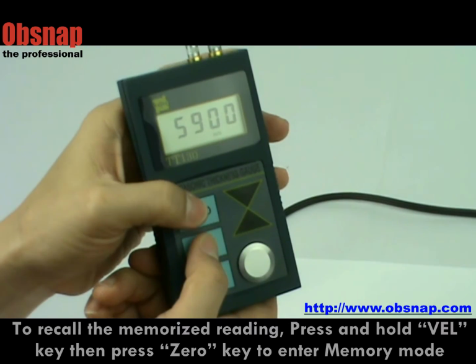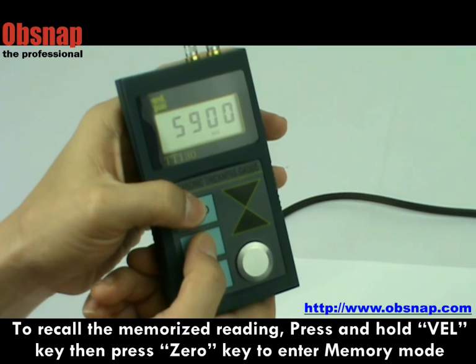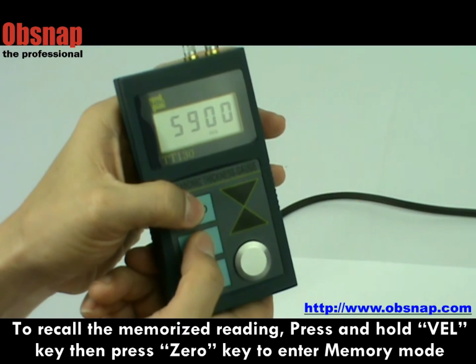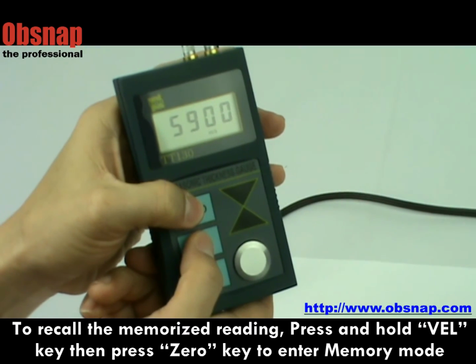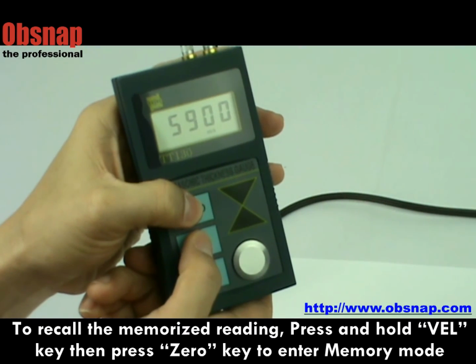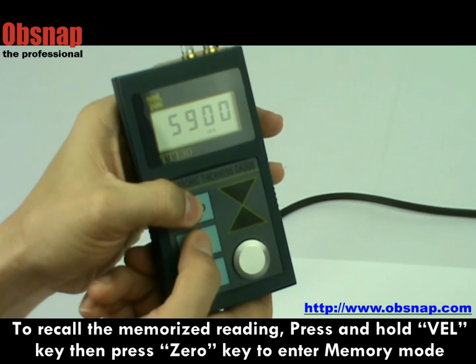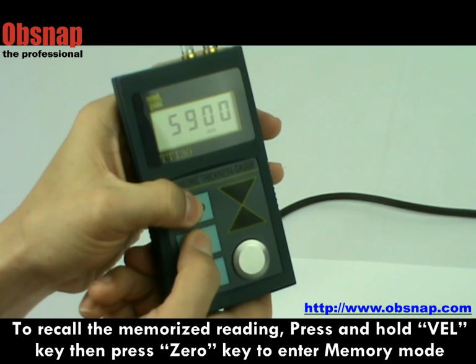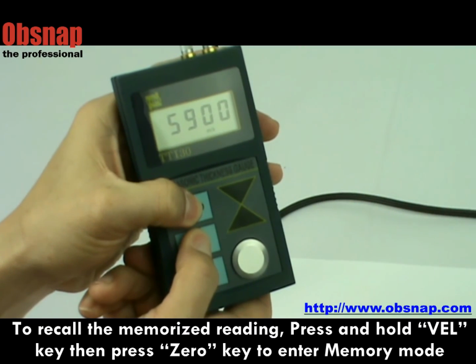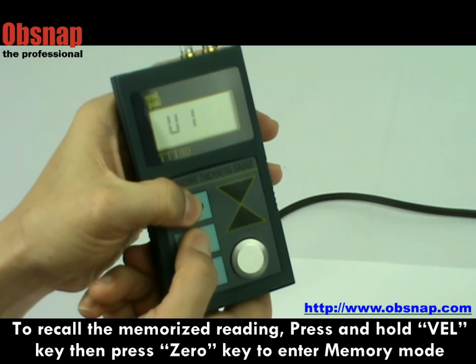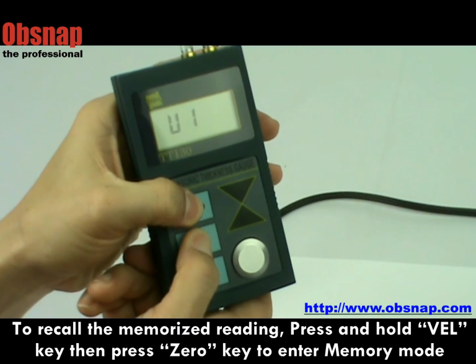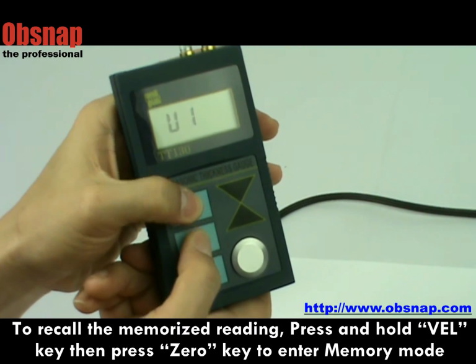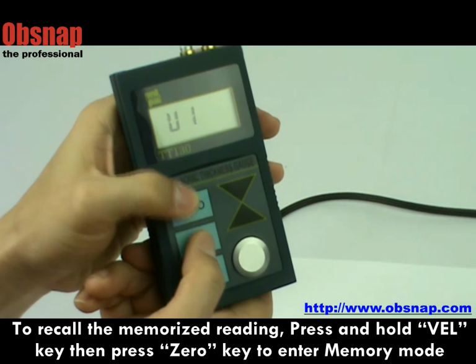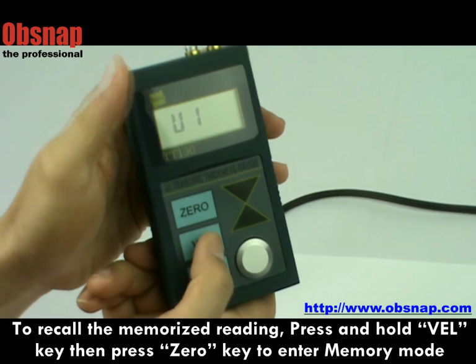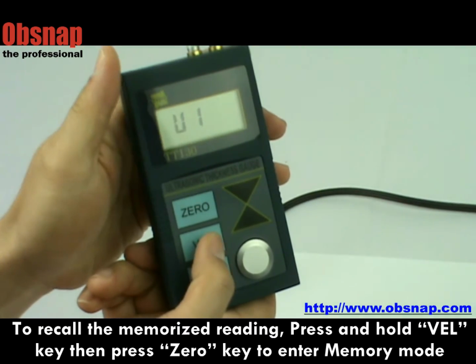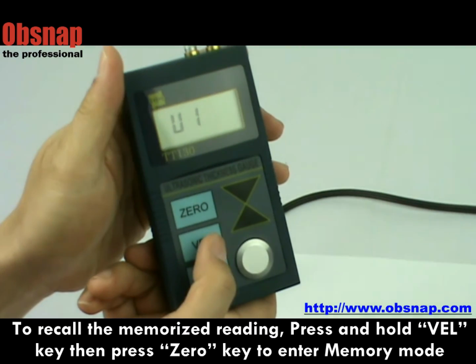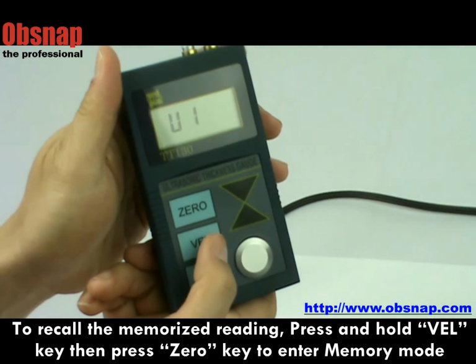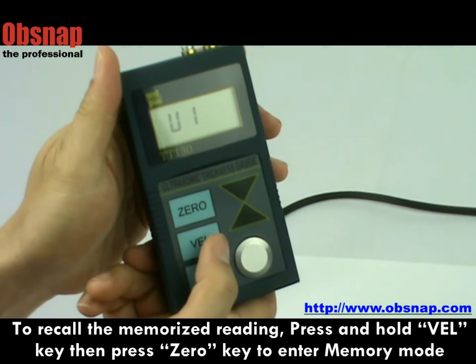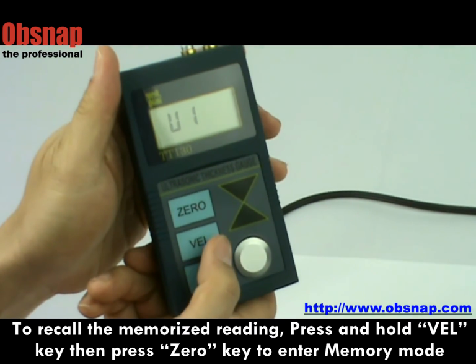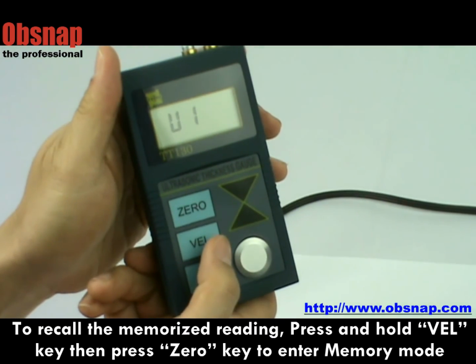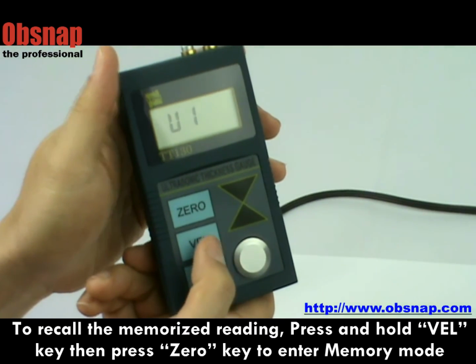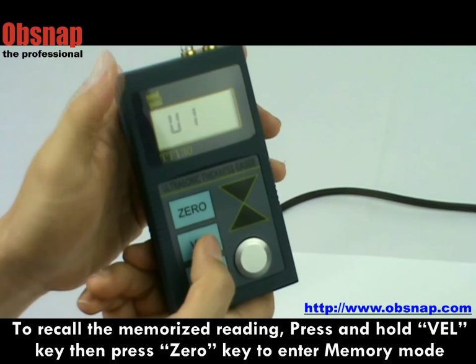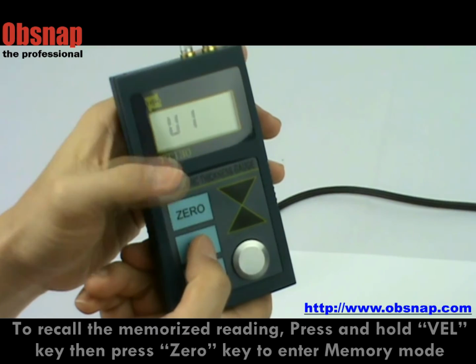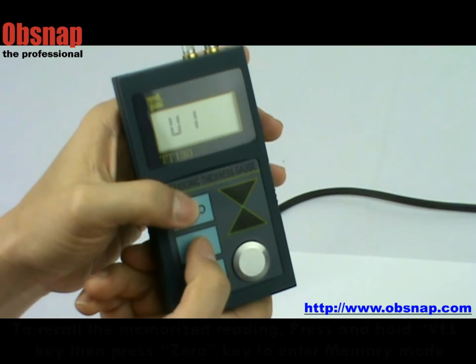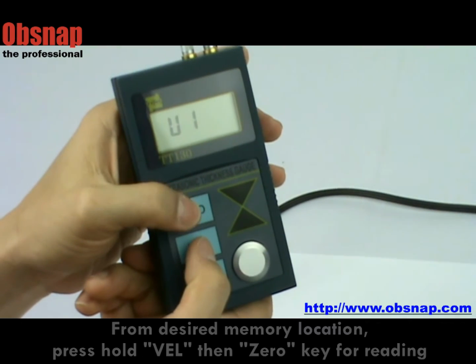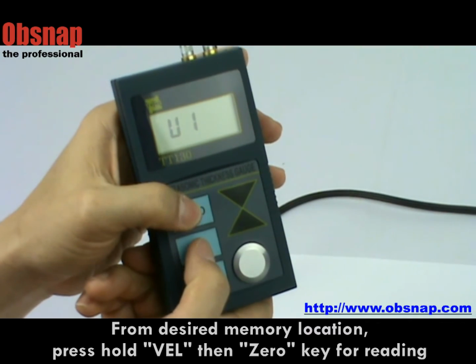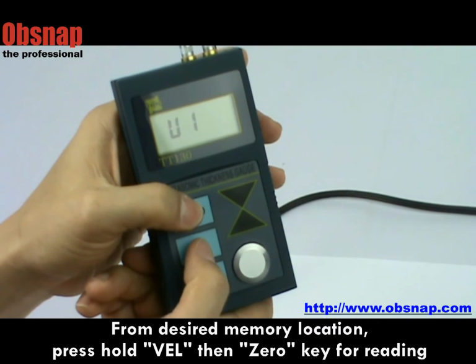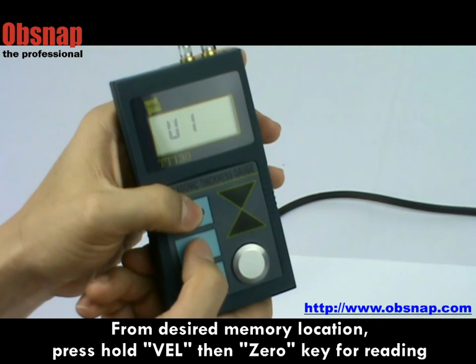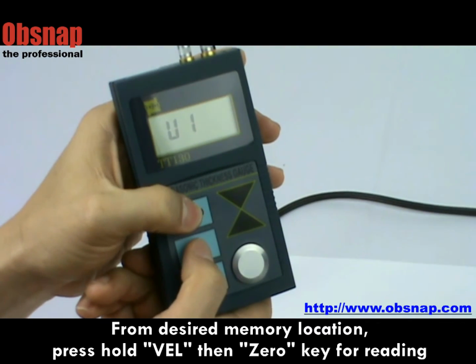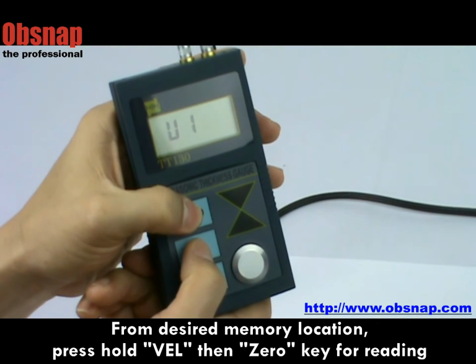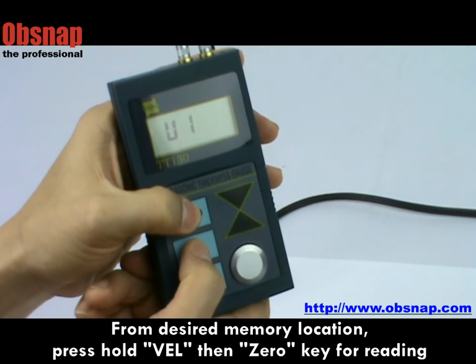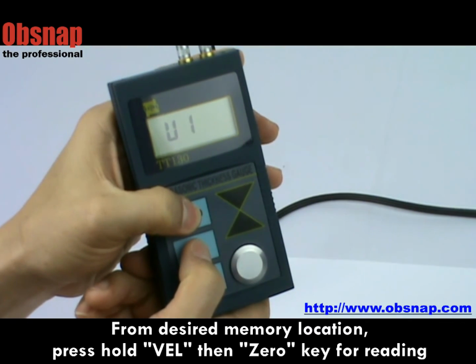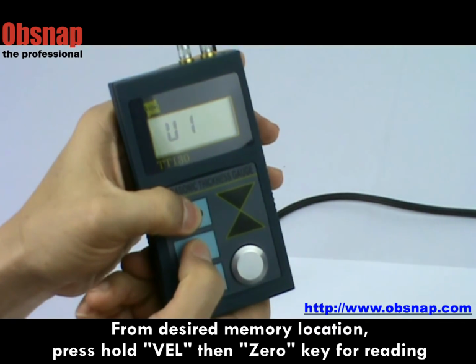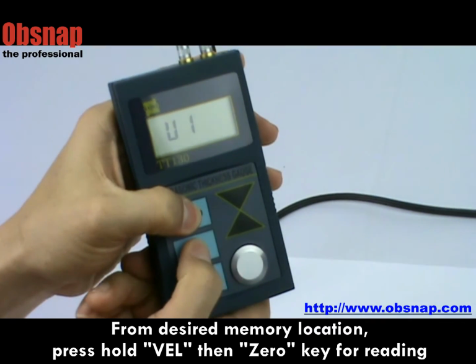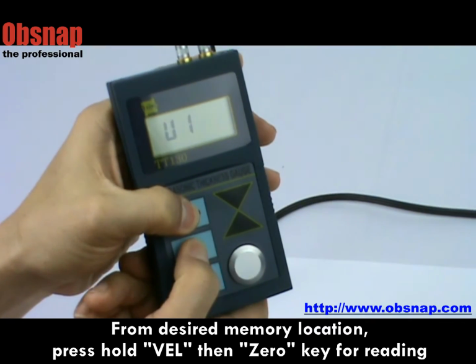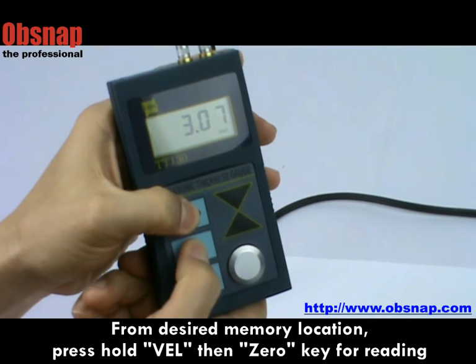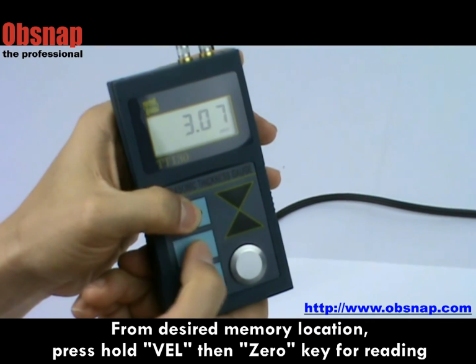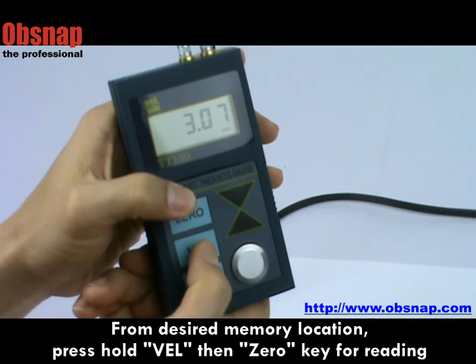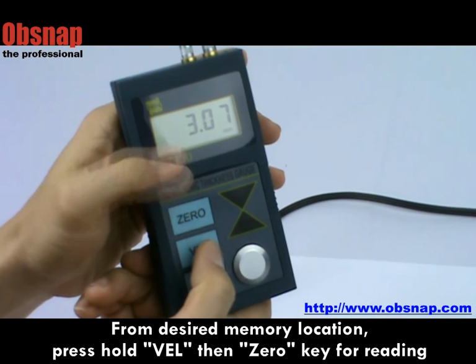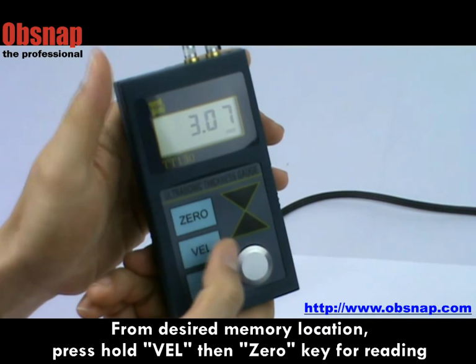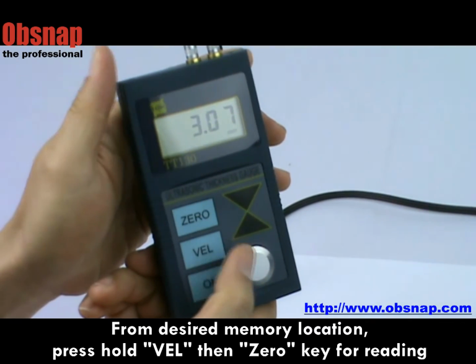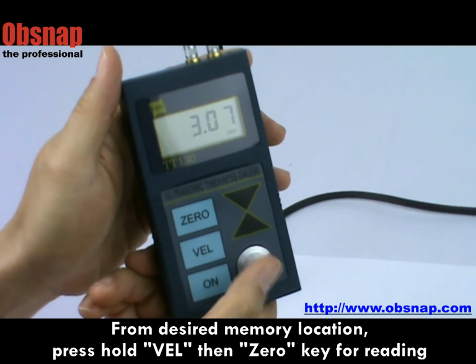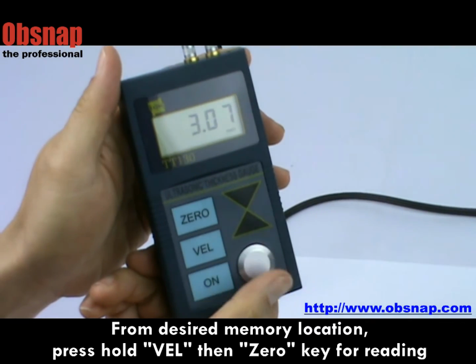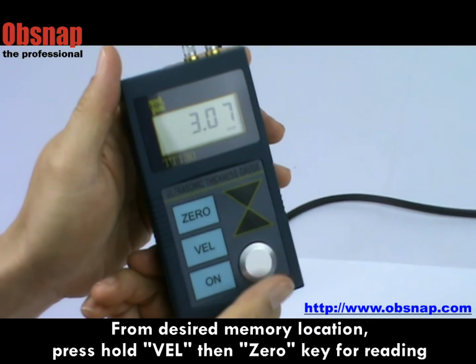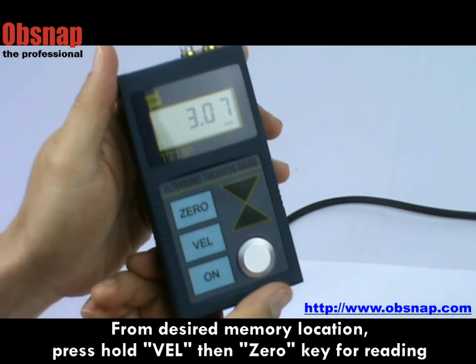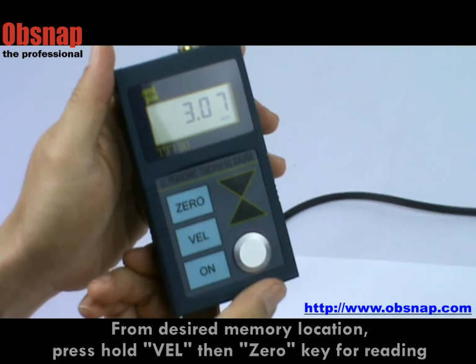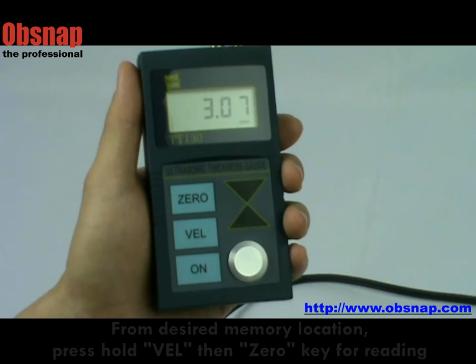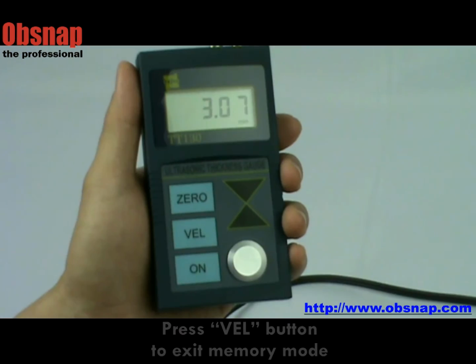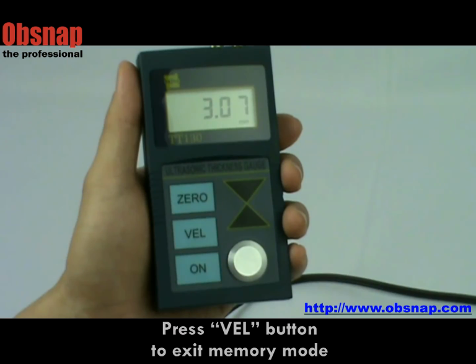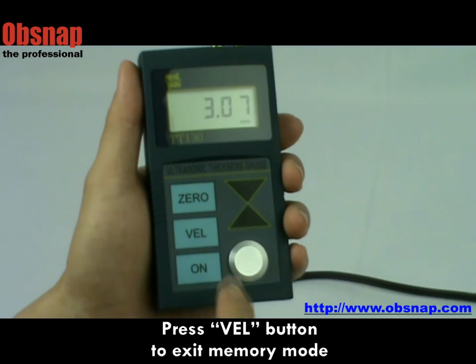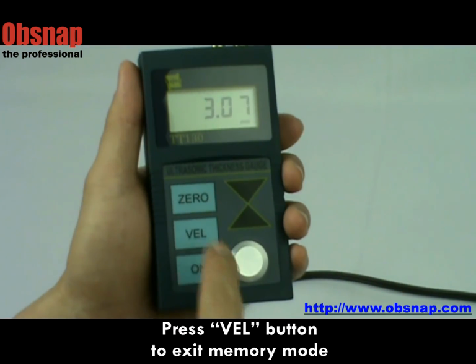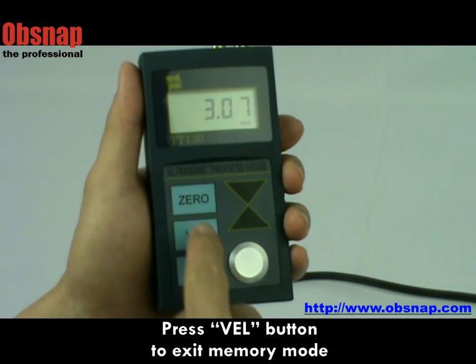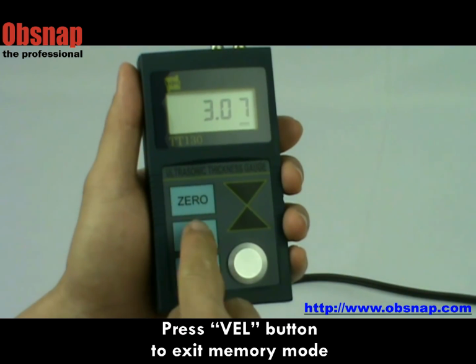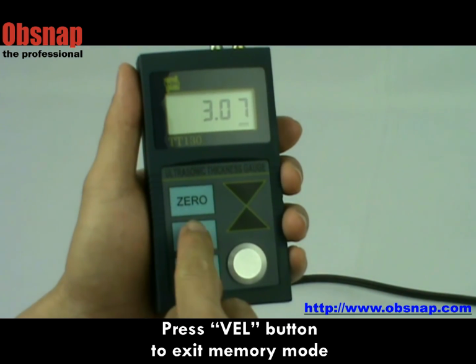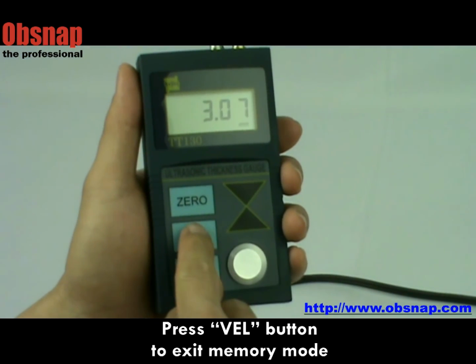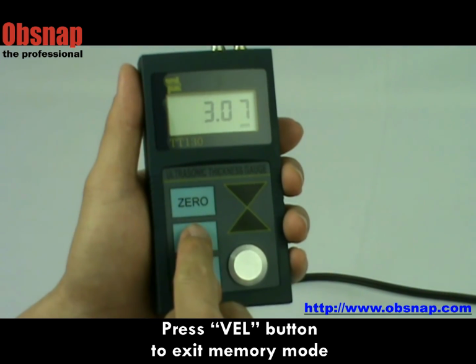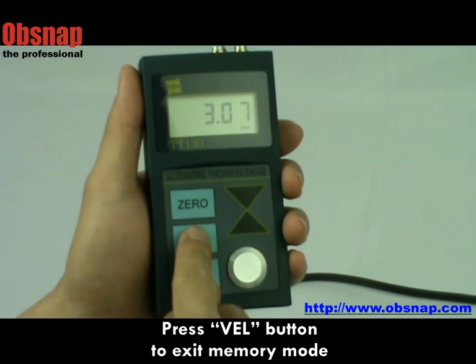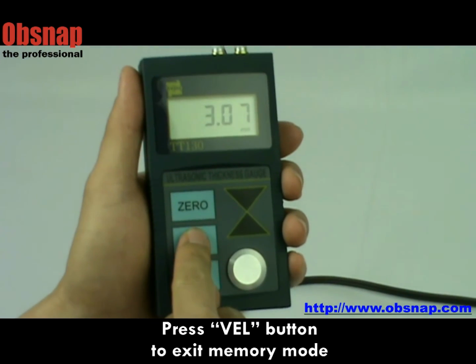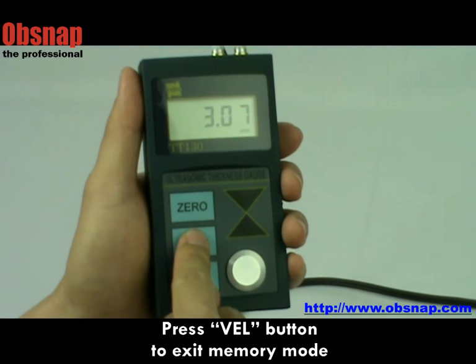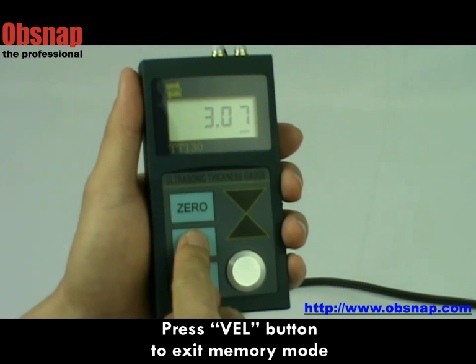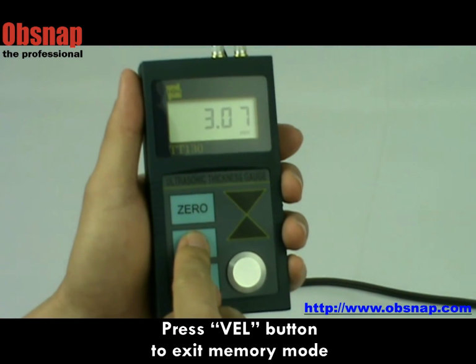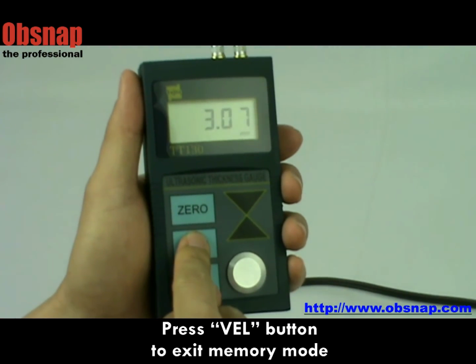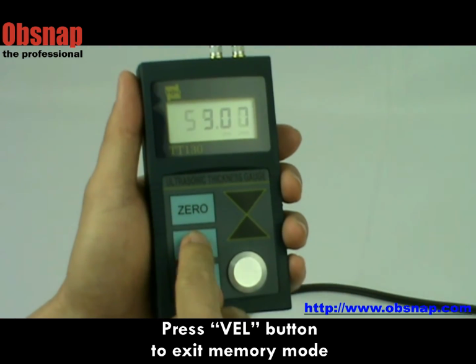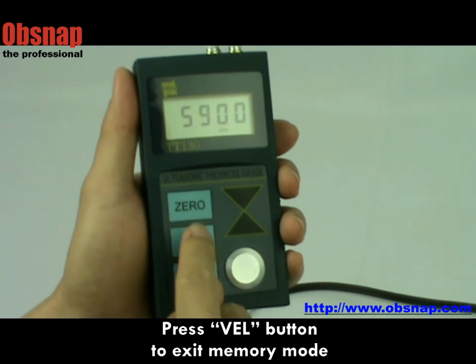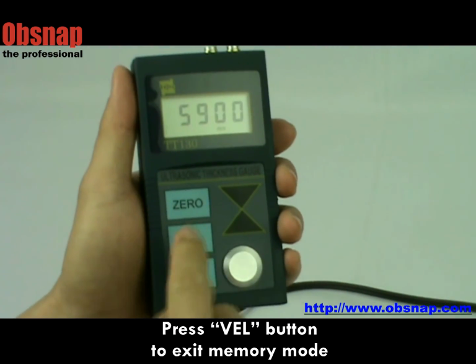For memory record, press and hold valve then zero to enter memory mode. Scroll through memory mode and press again for the reading. Then press the valve button to exit.